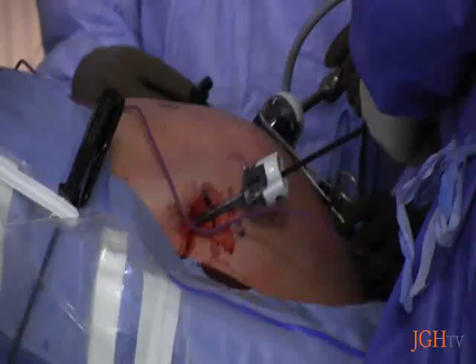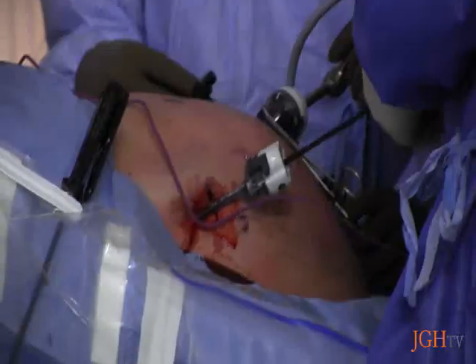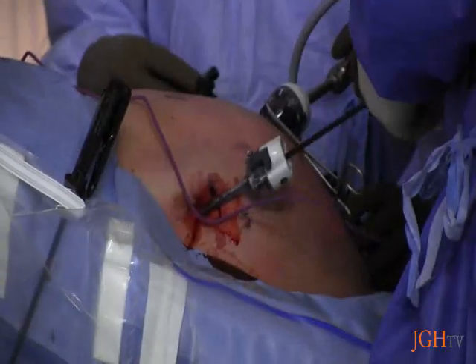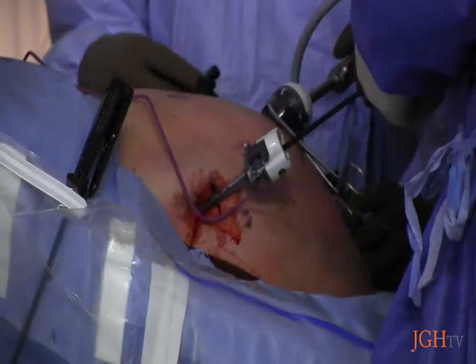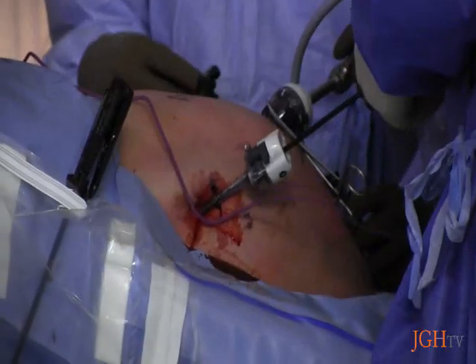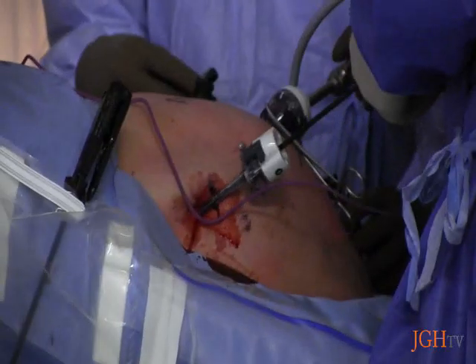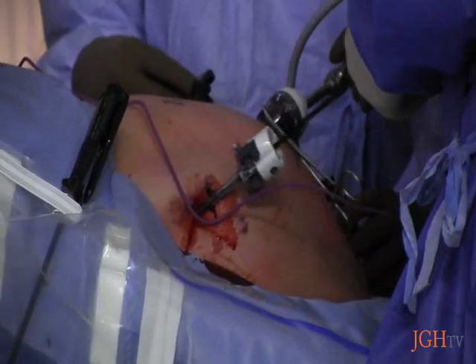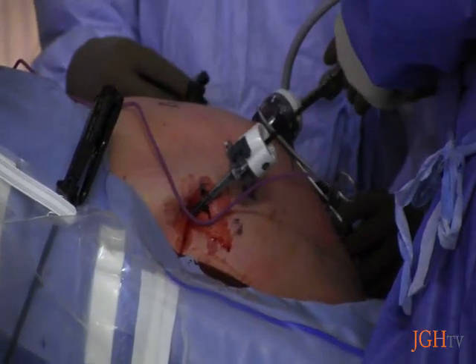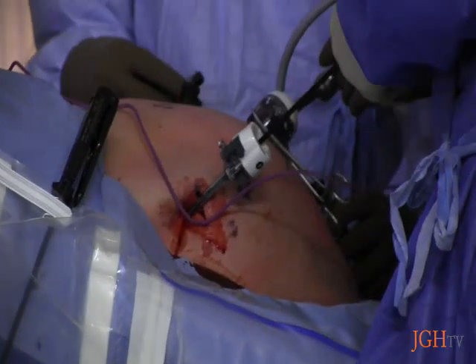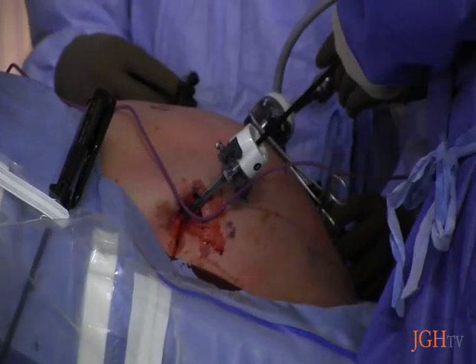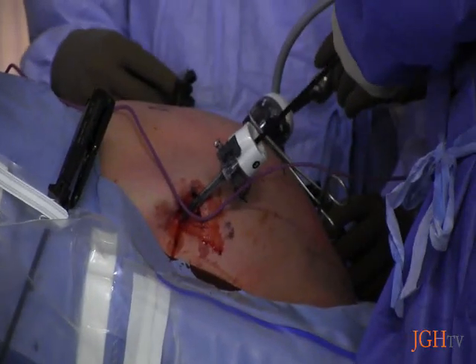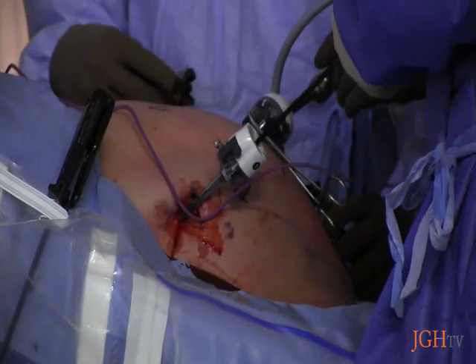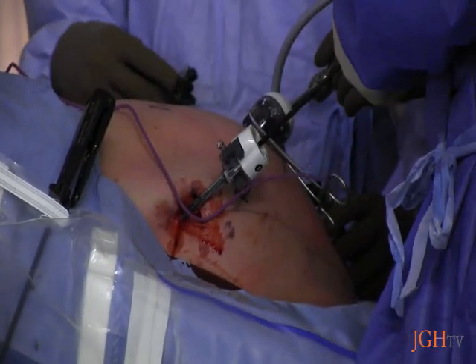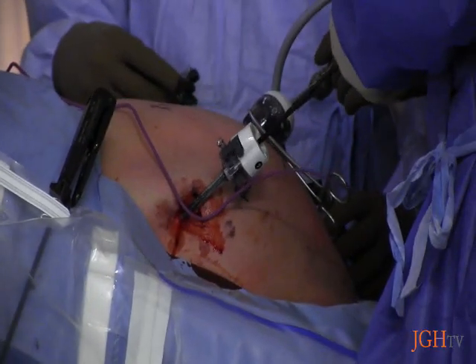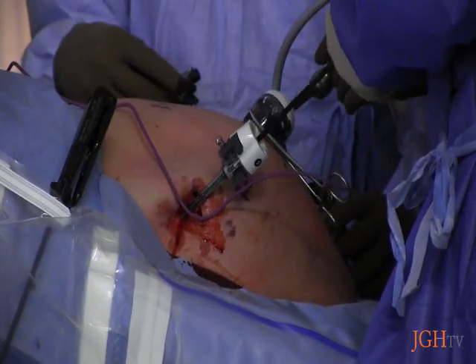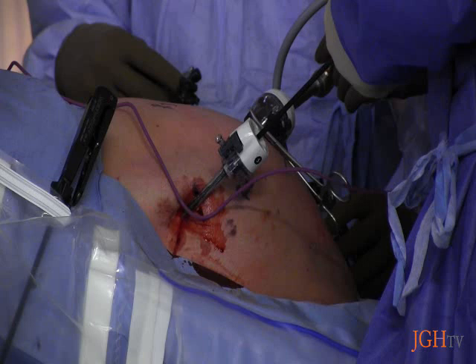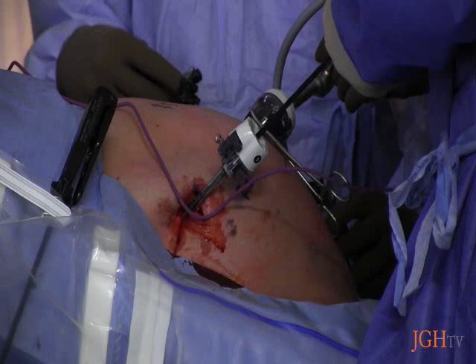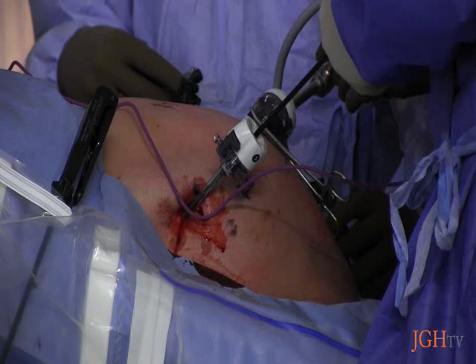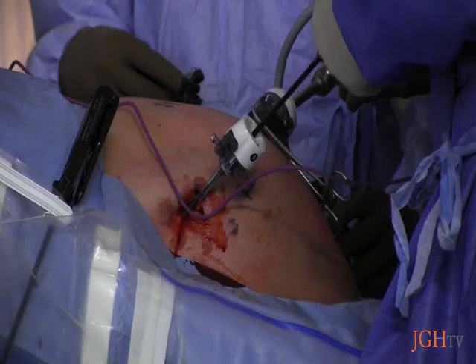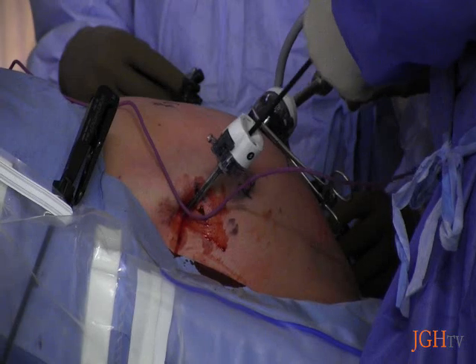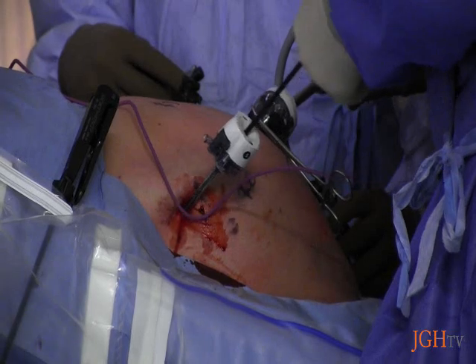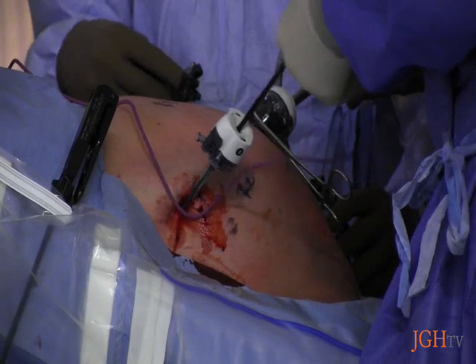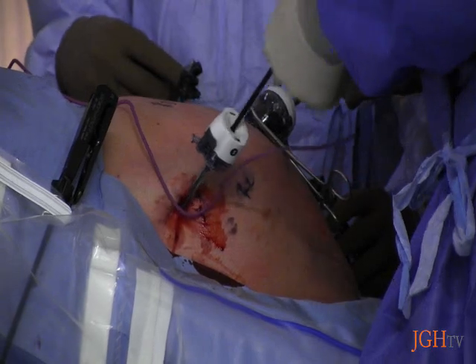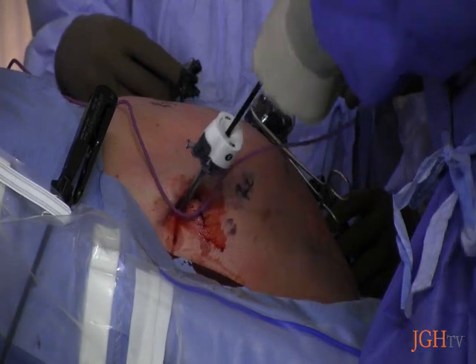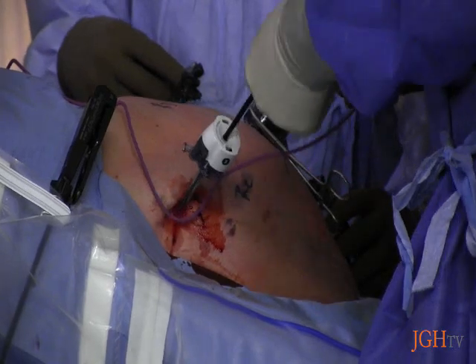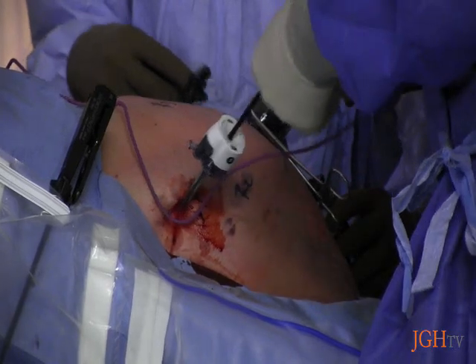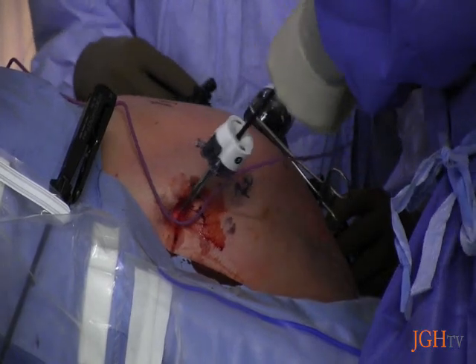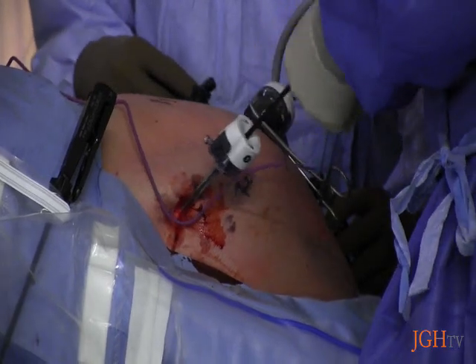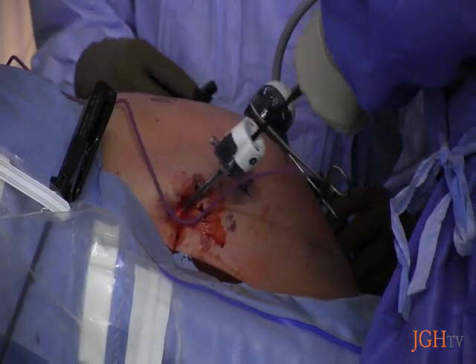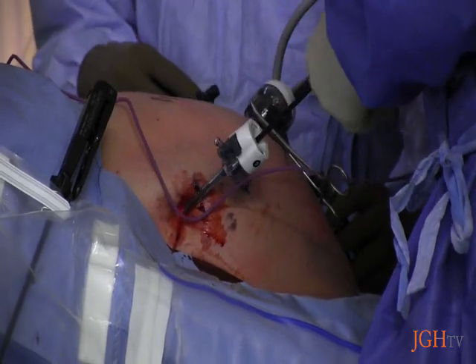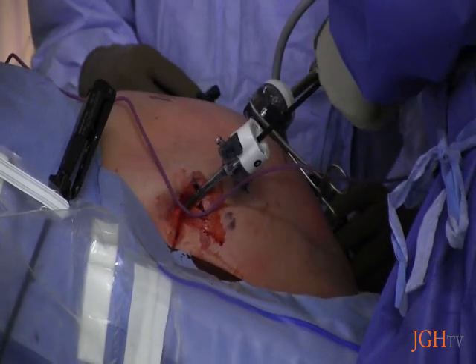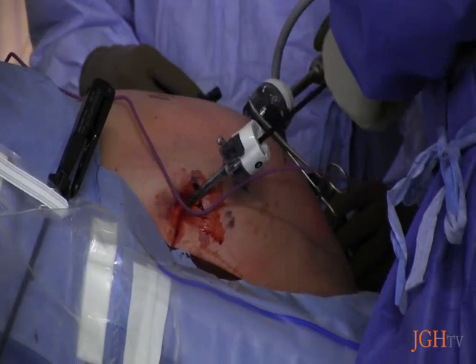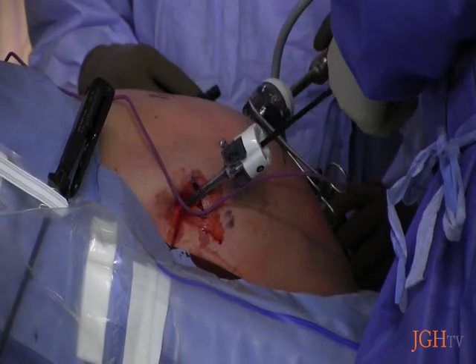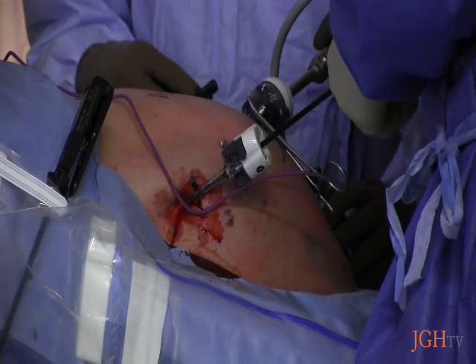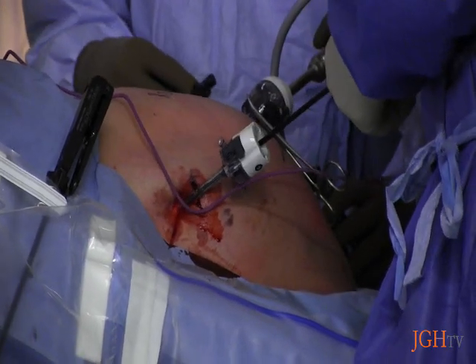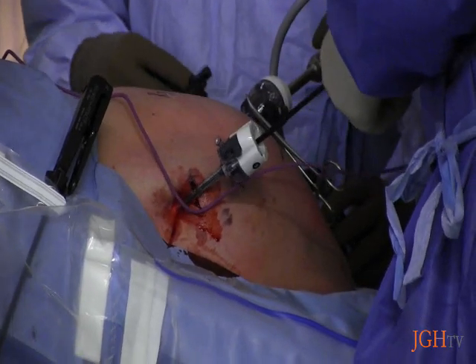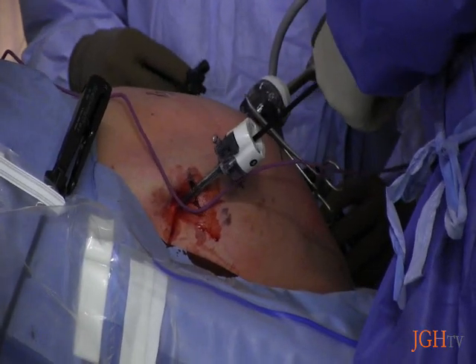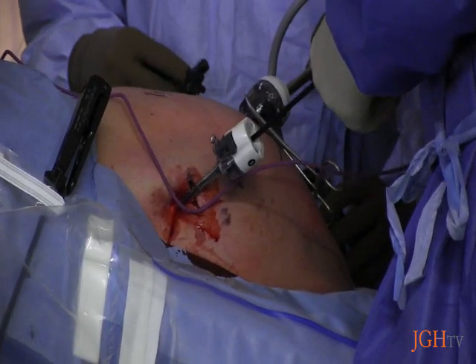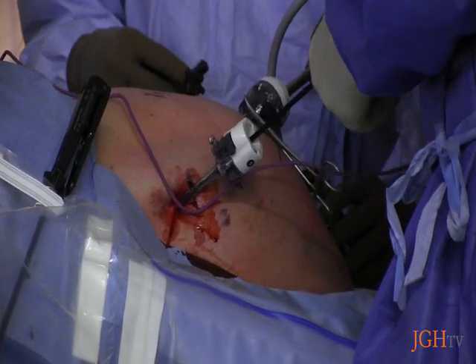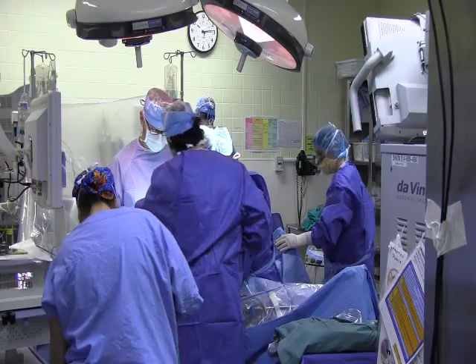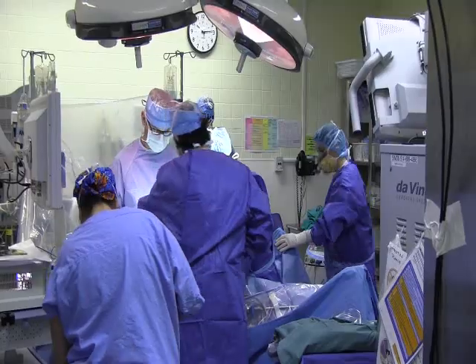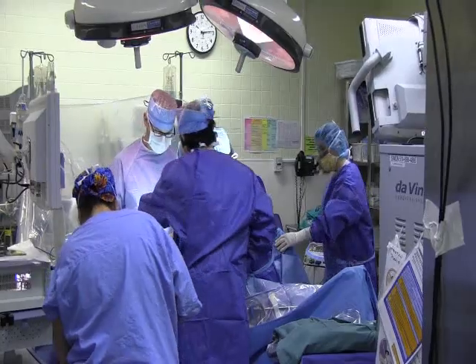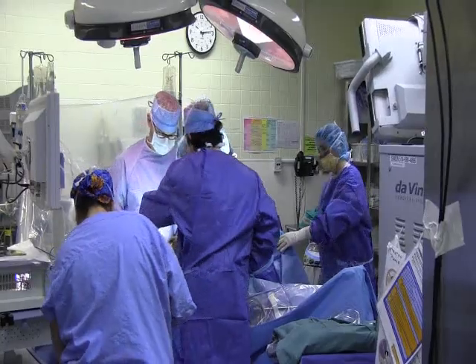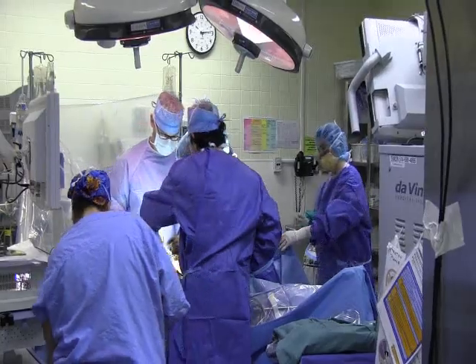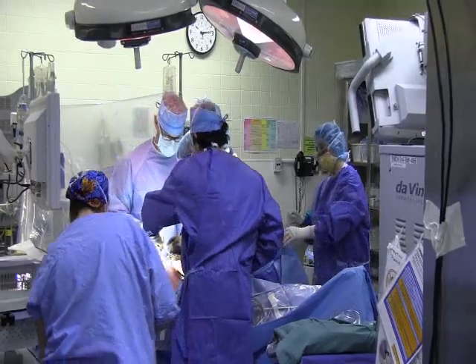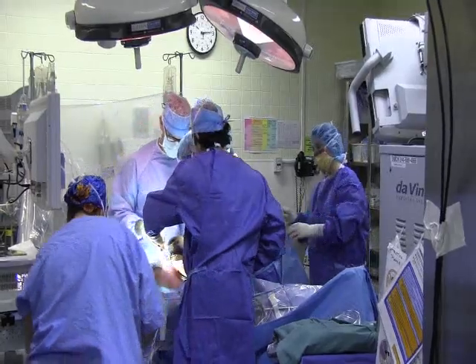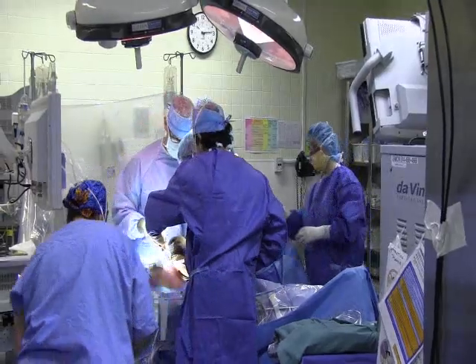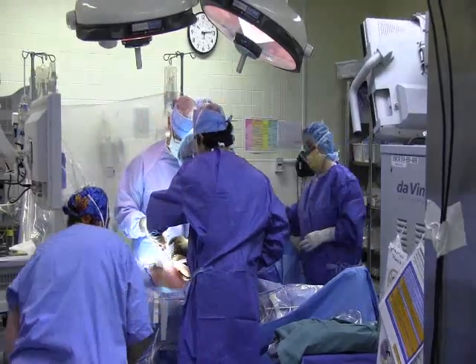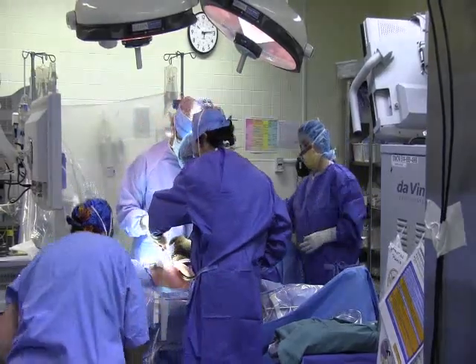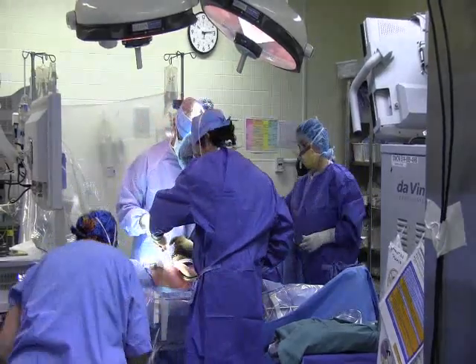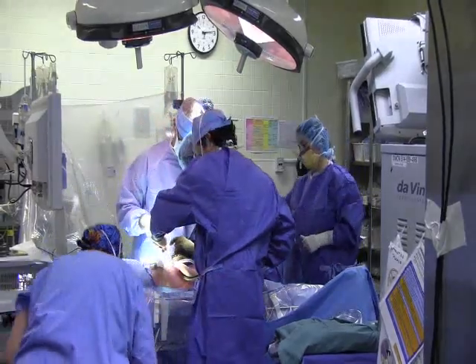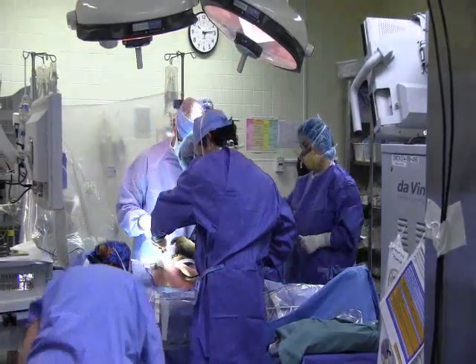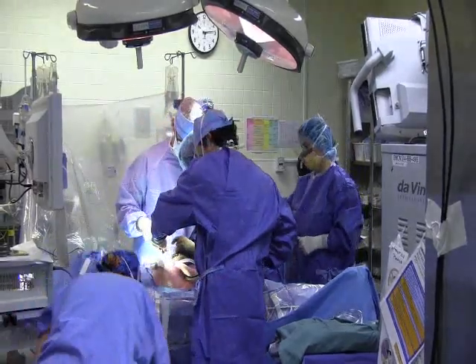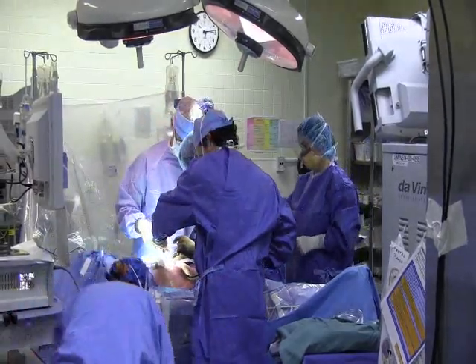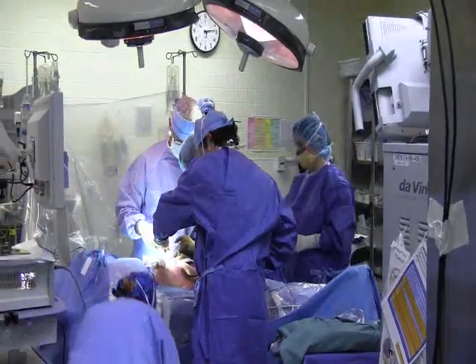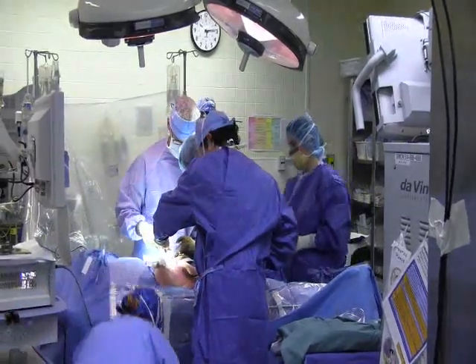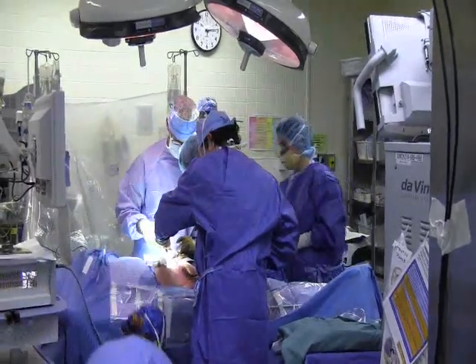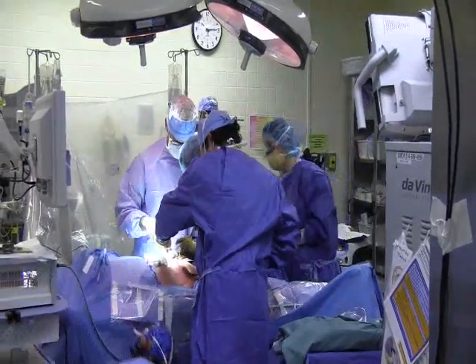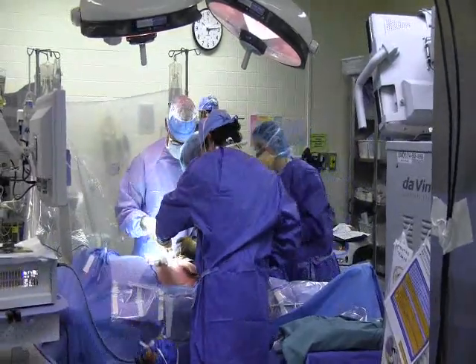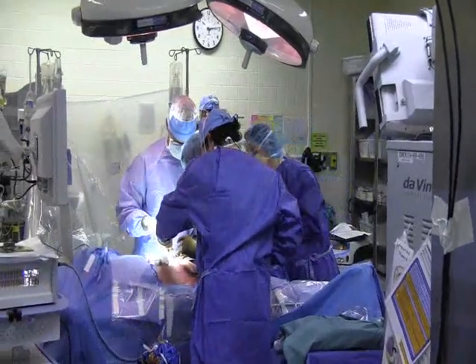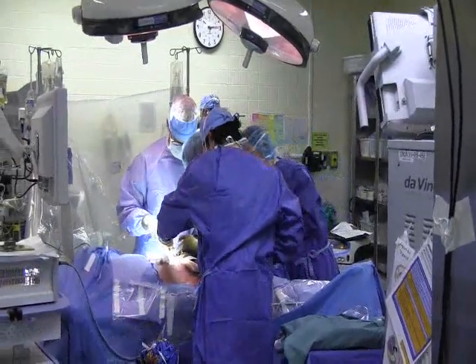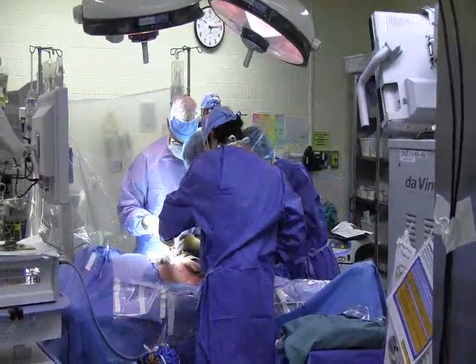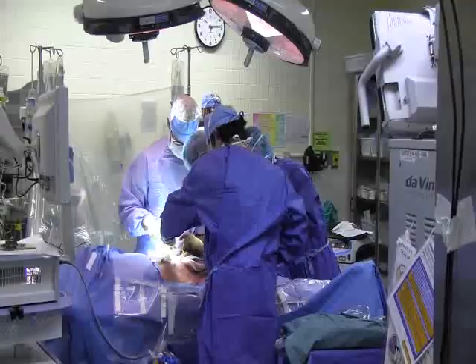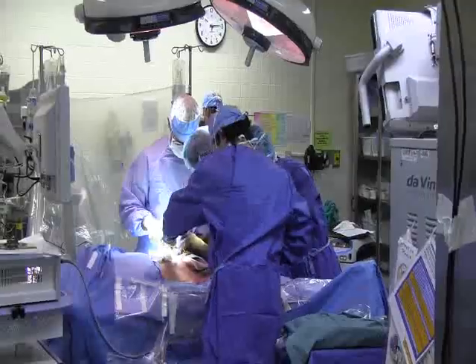To make it even more incredible, both procedures were performed on the same patient, a young woman in her 20s, Ms. Sarah Kanzer.